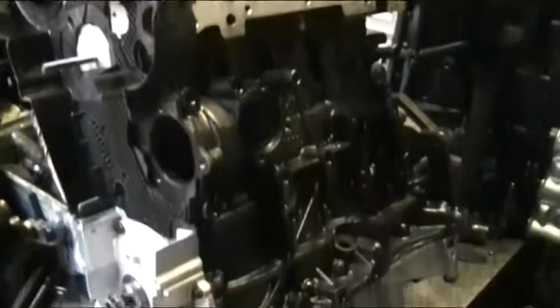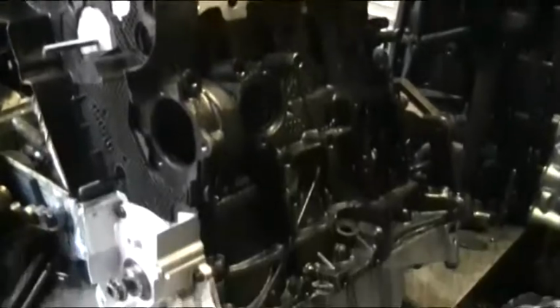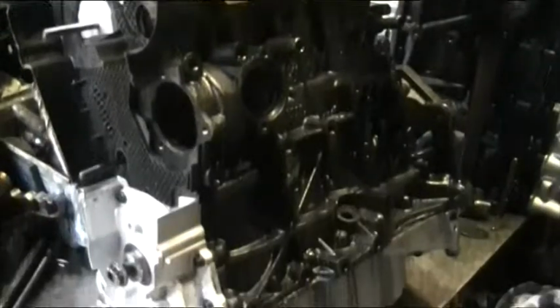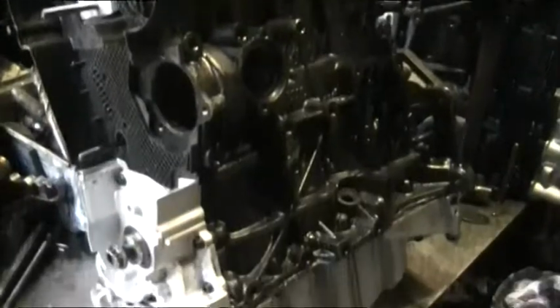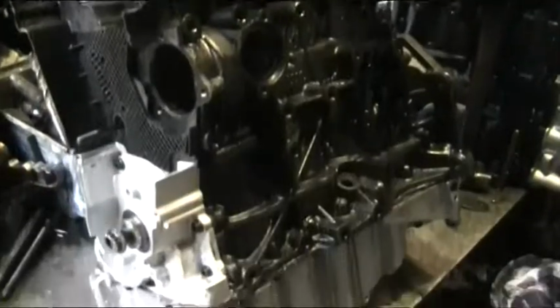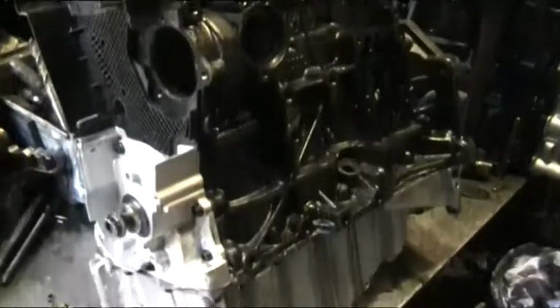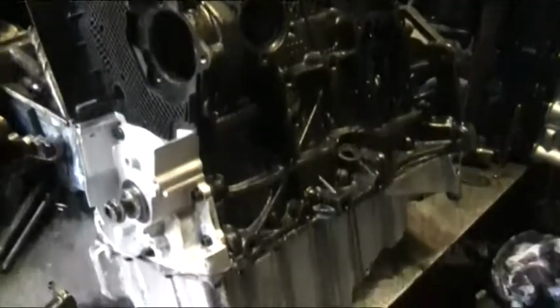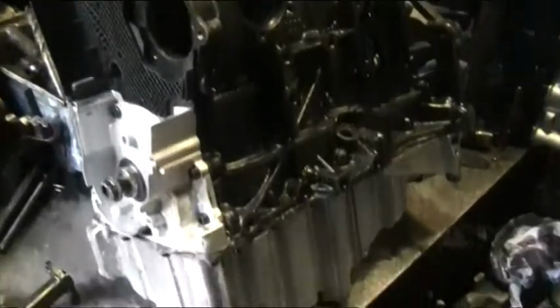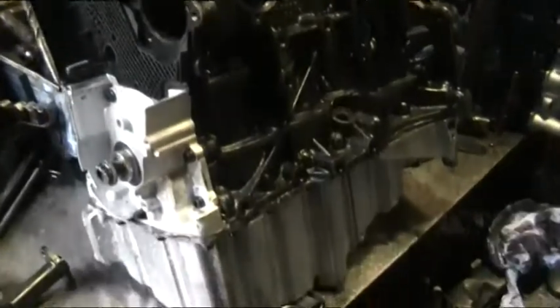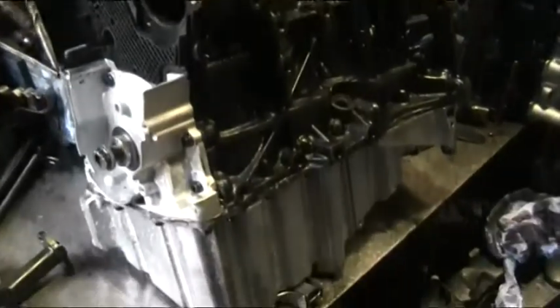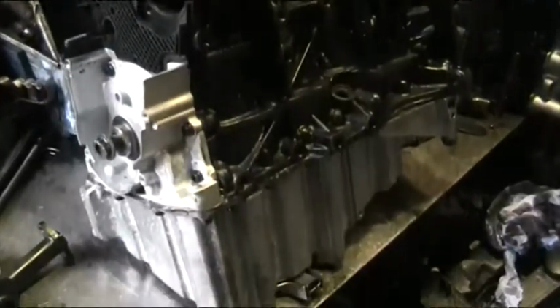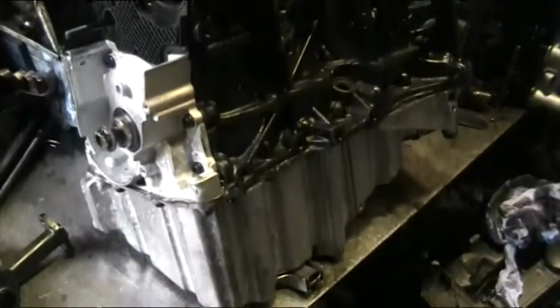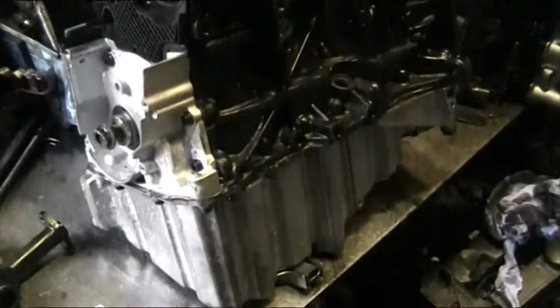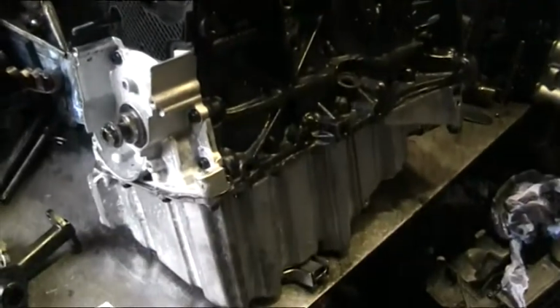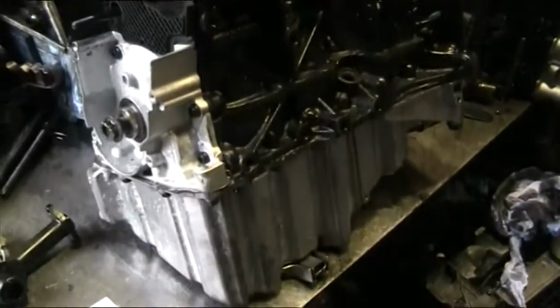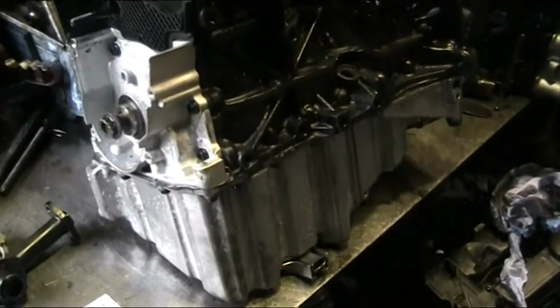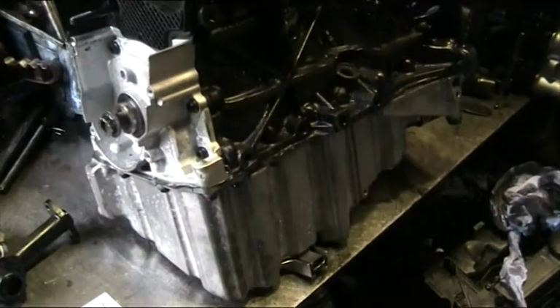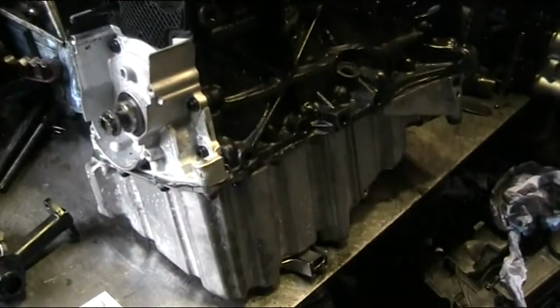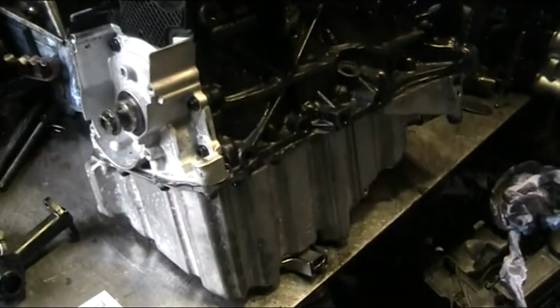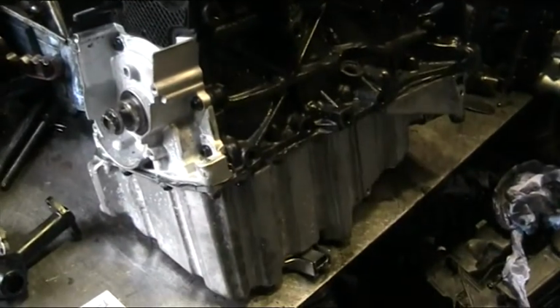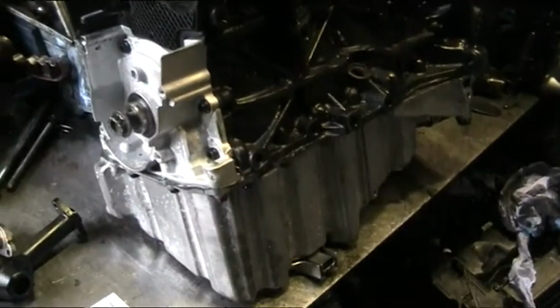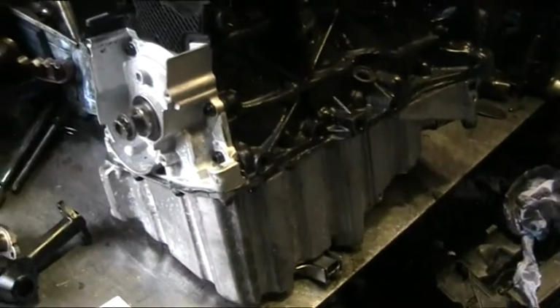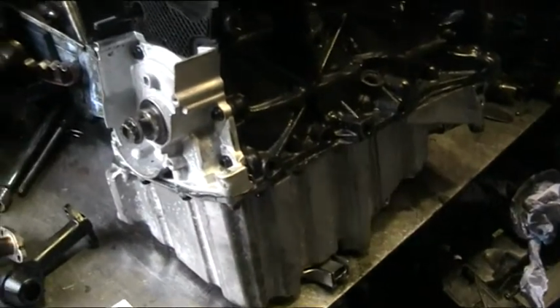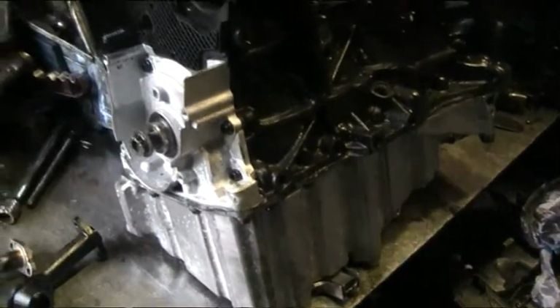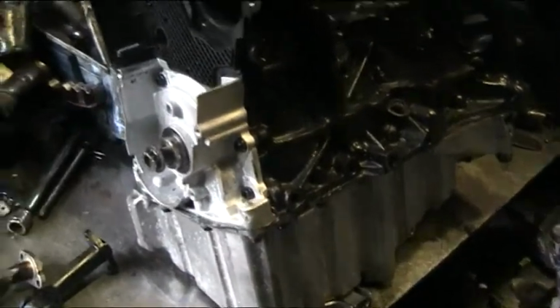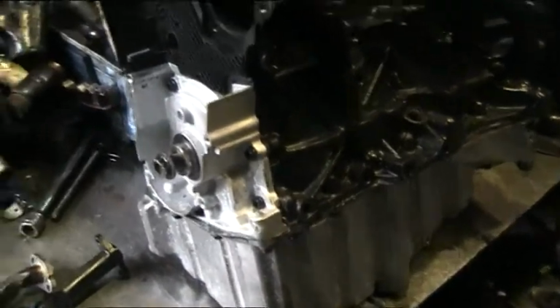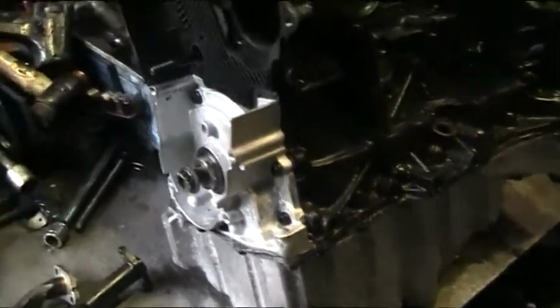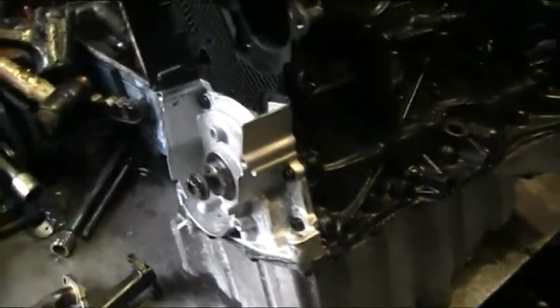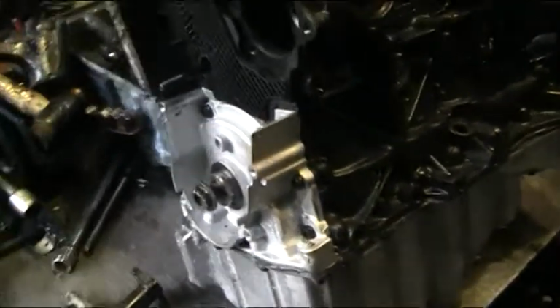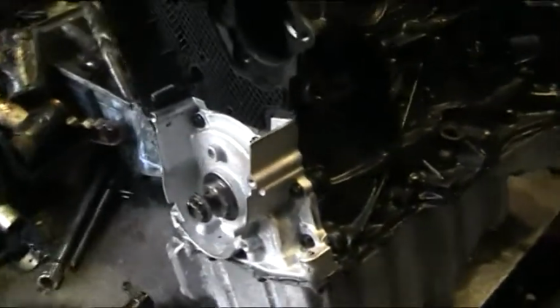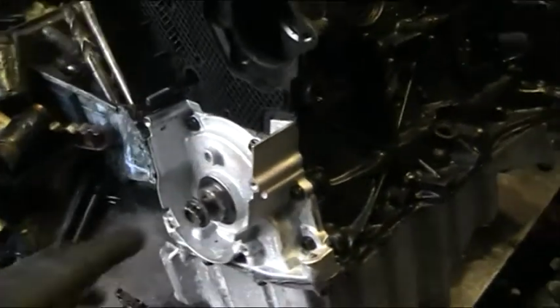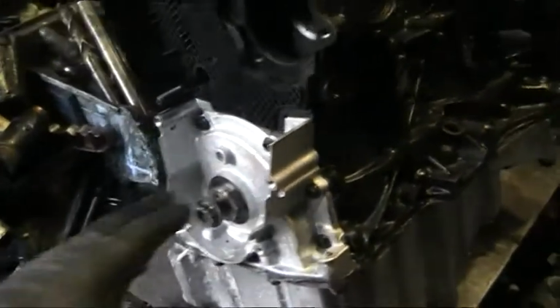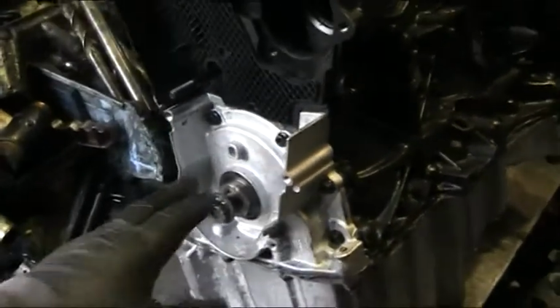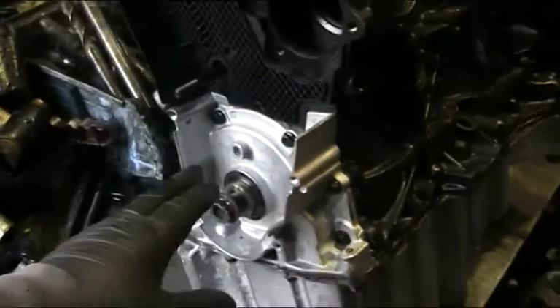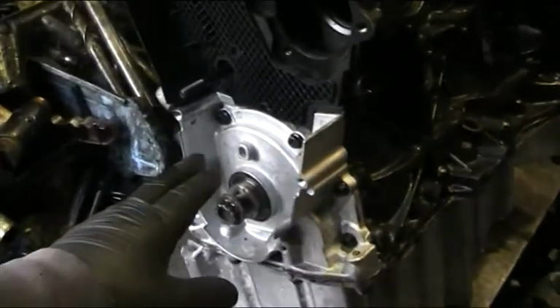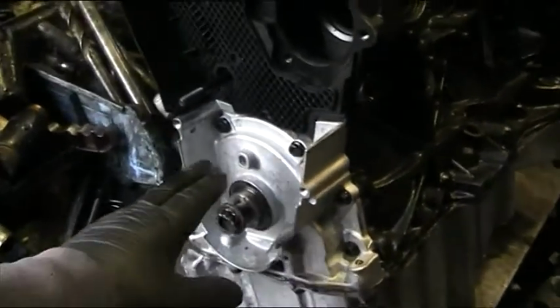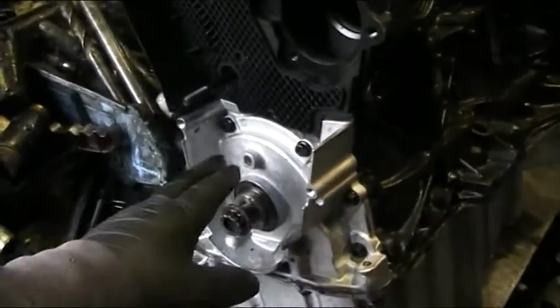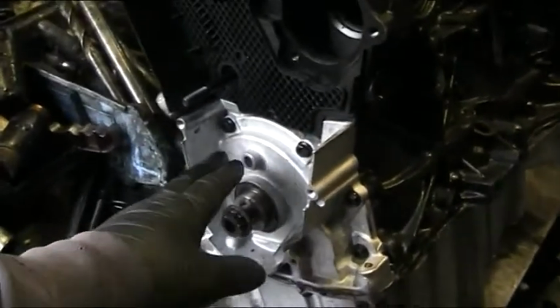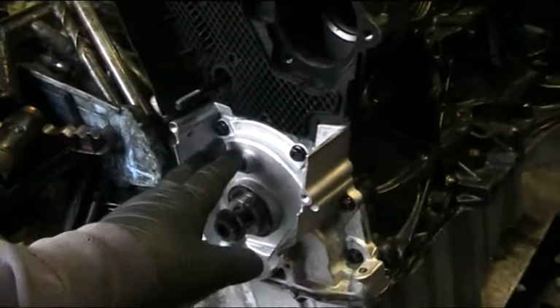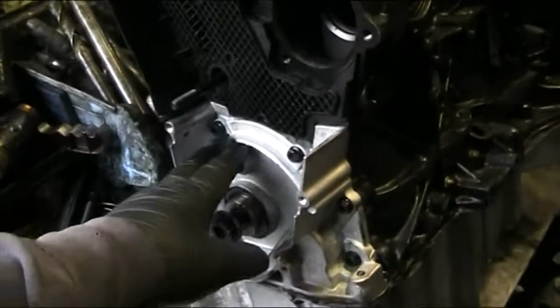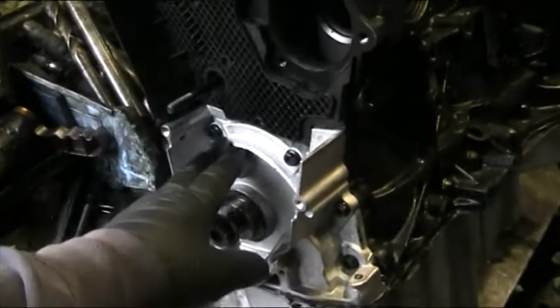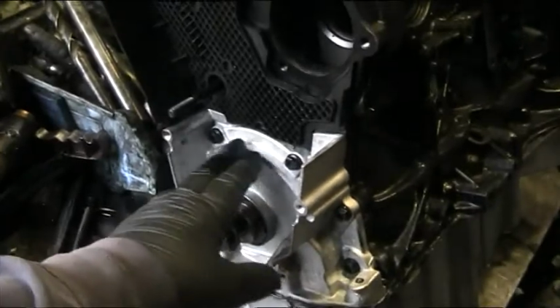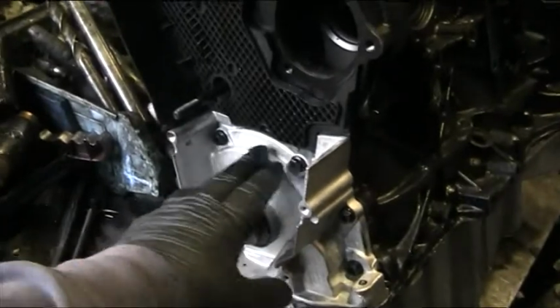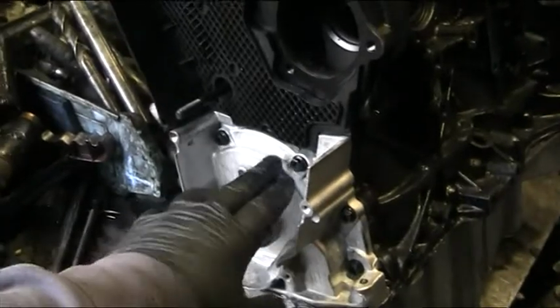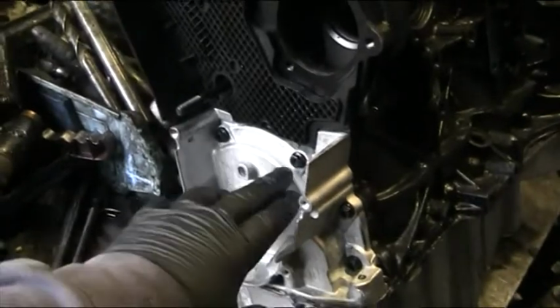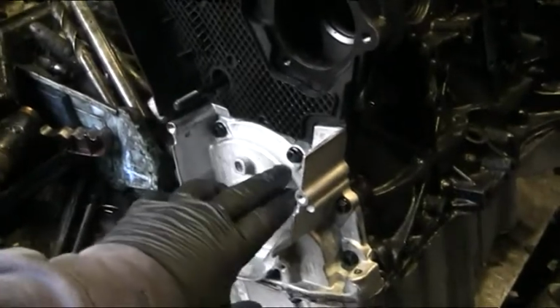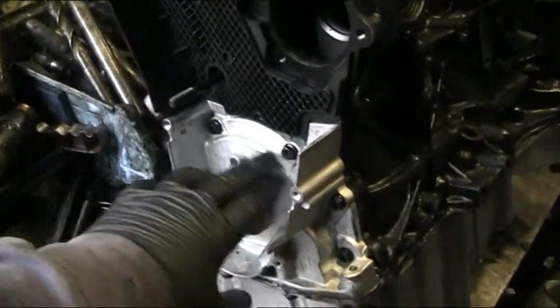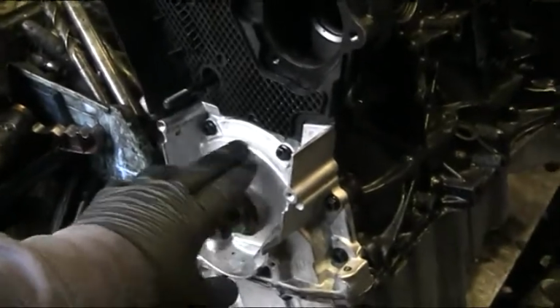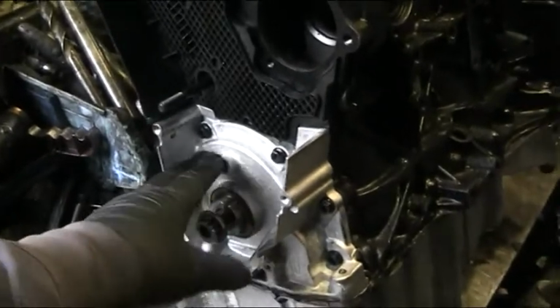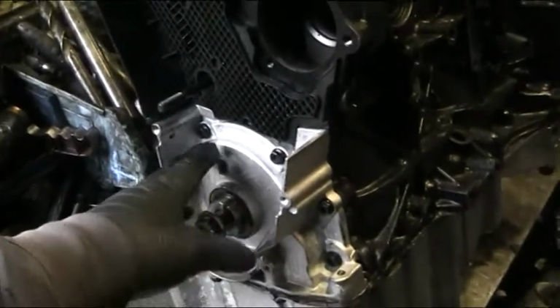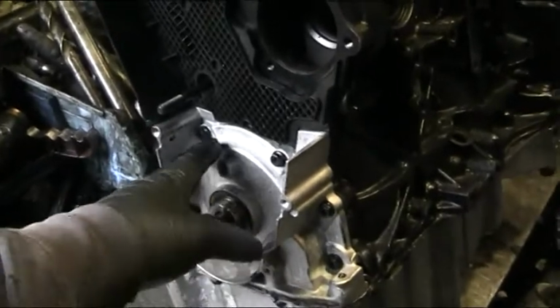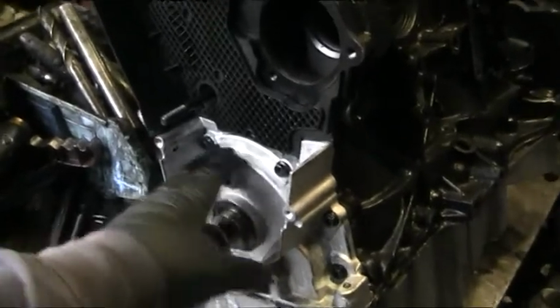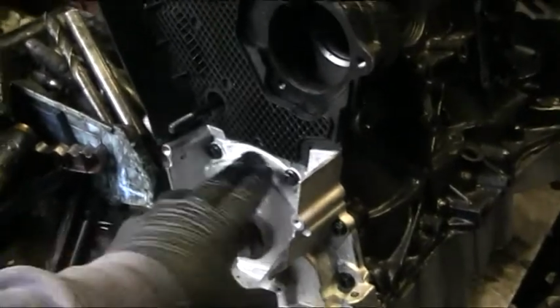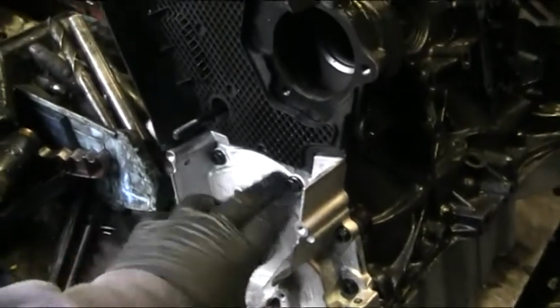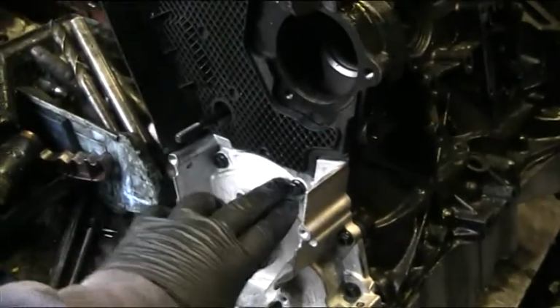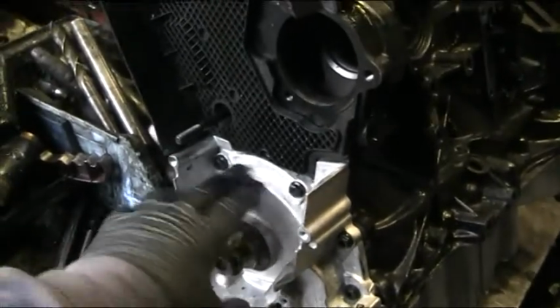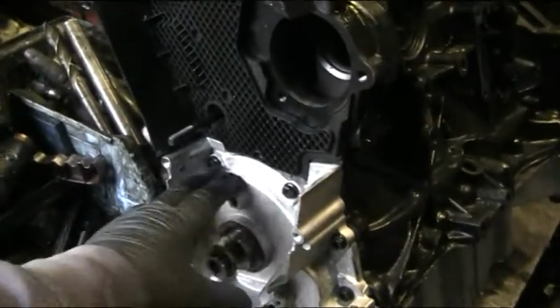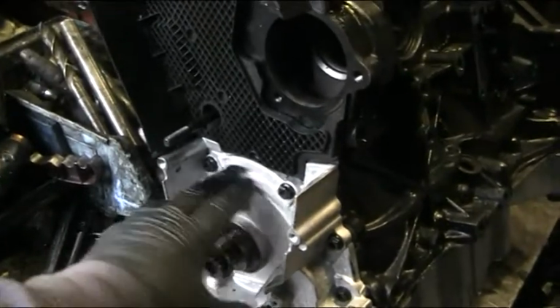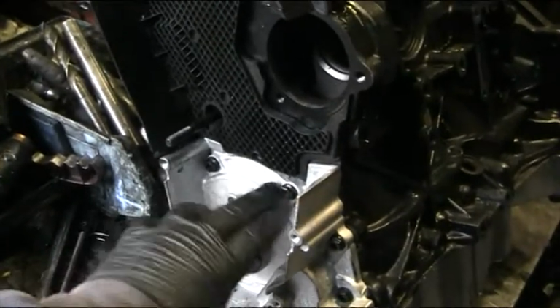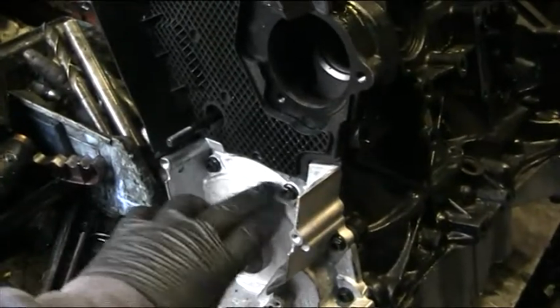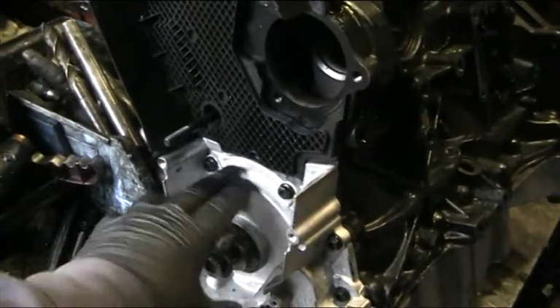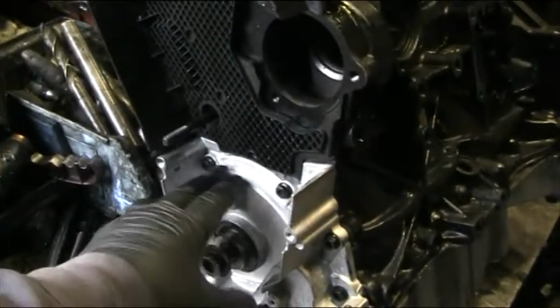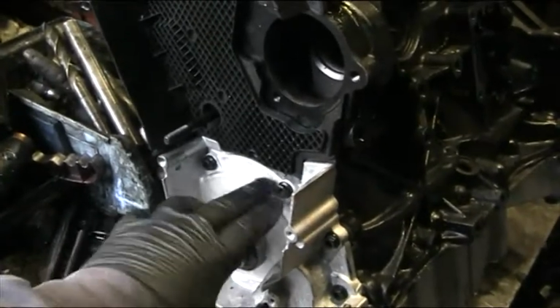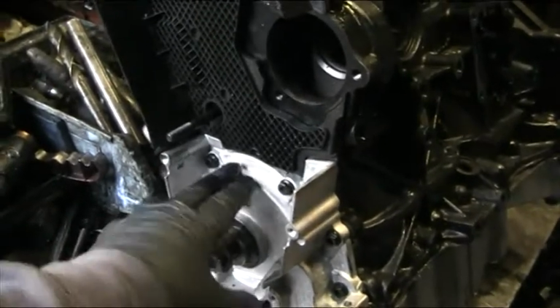It came in to us having chucked off the chain from the balance shafts and the oil pump, and smashed this casing here right through.